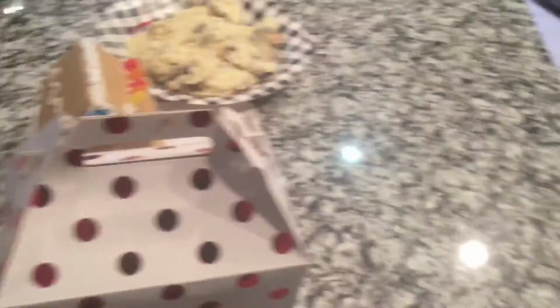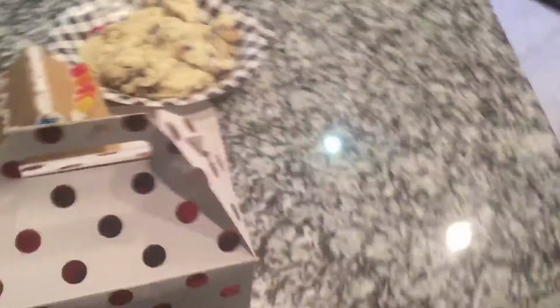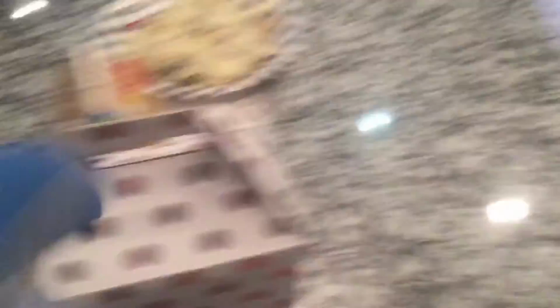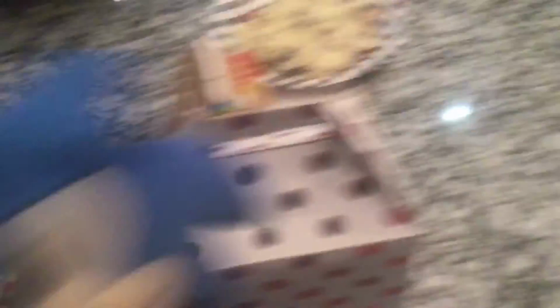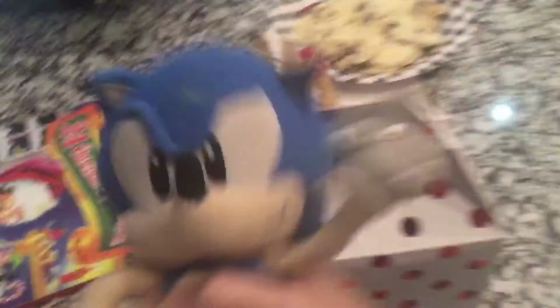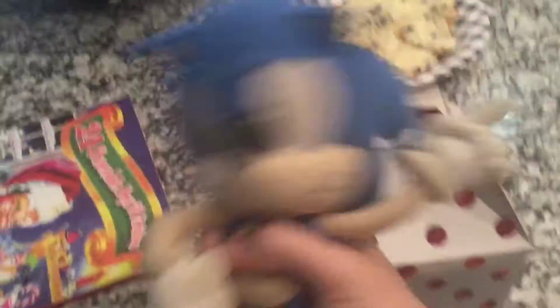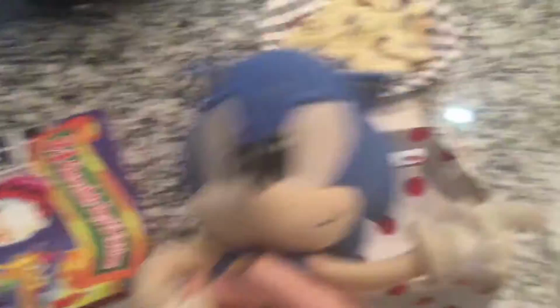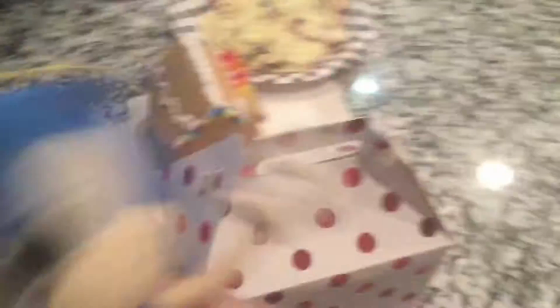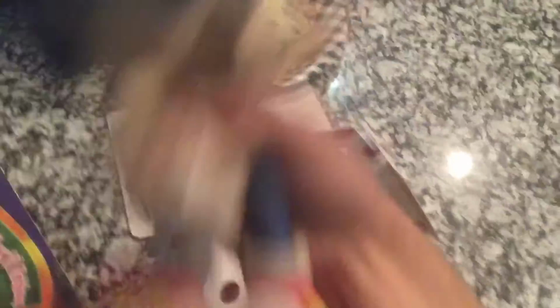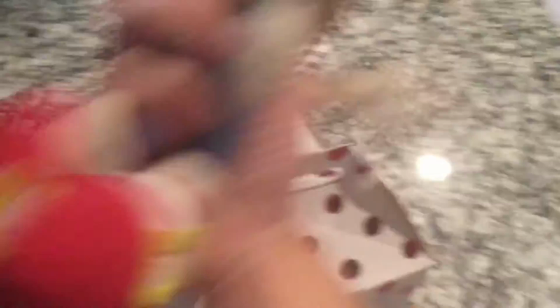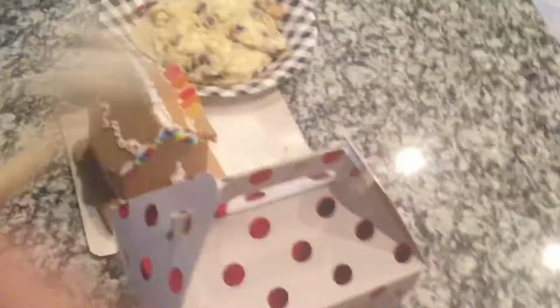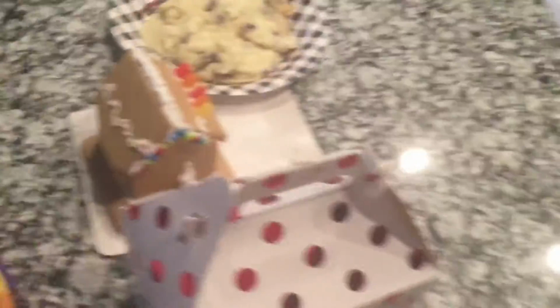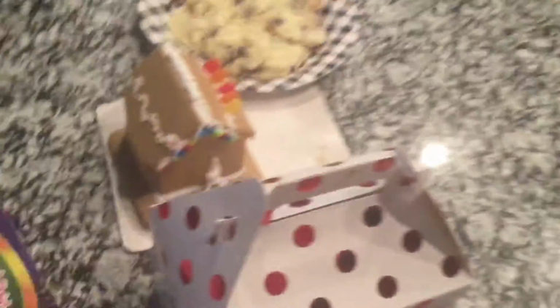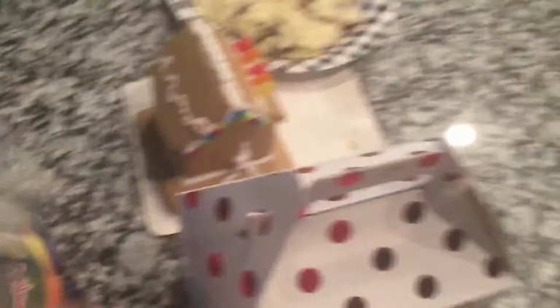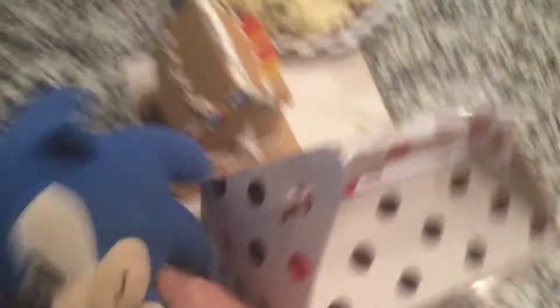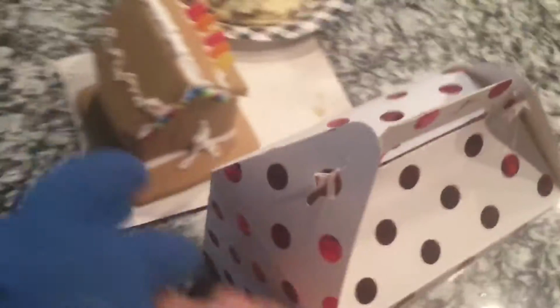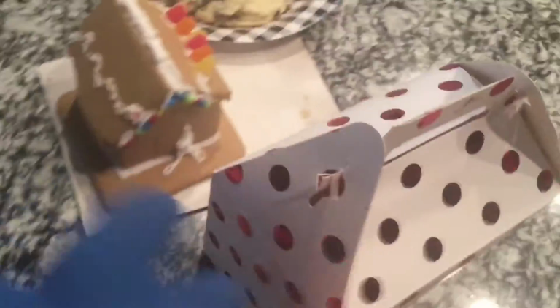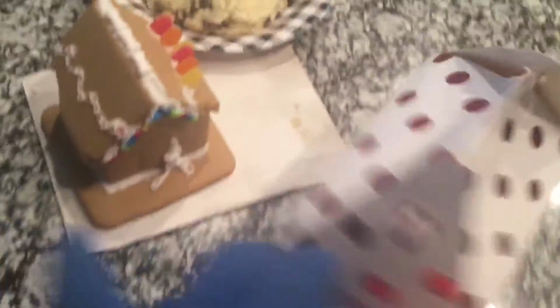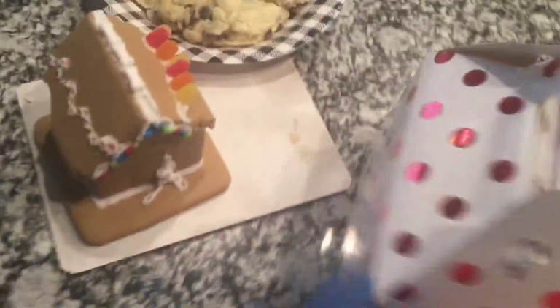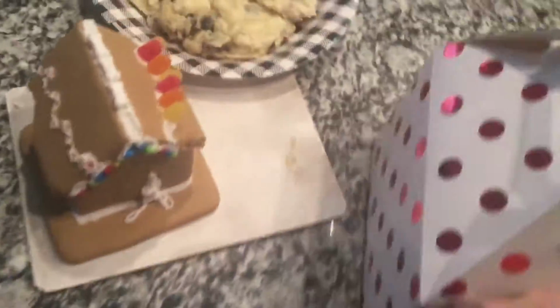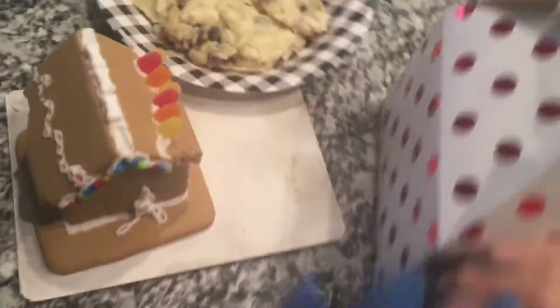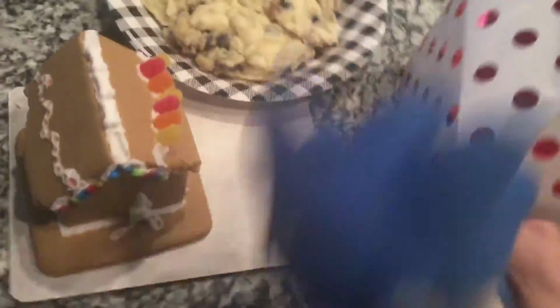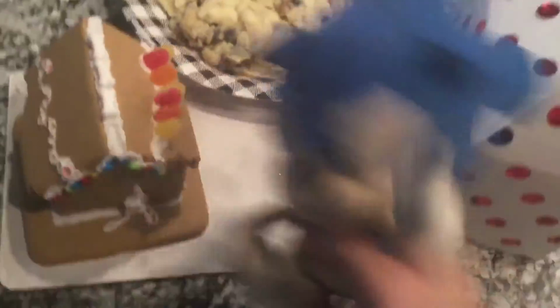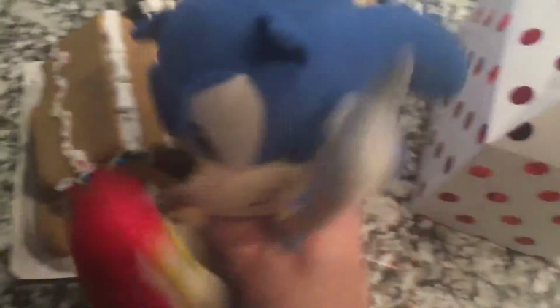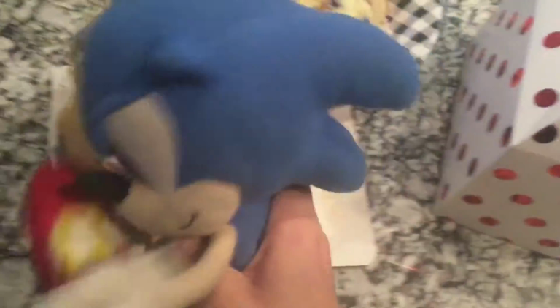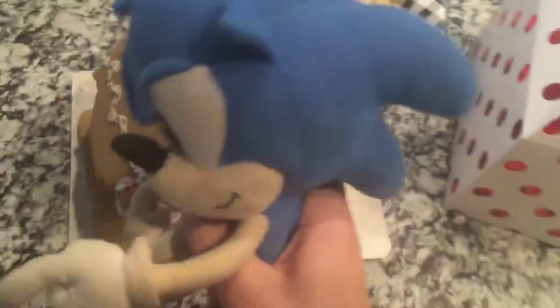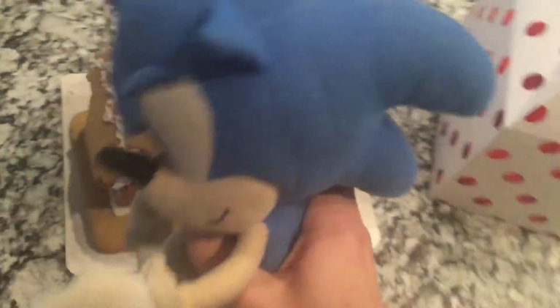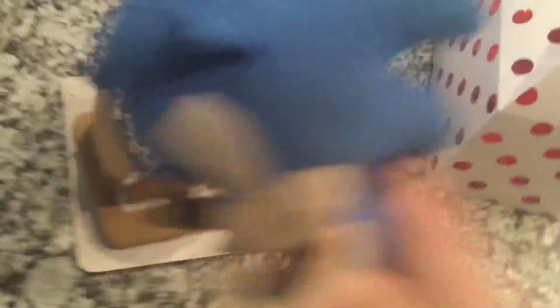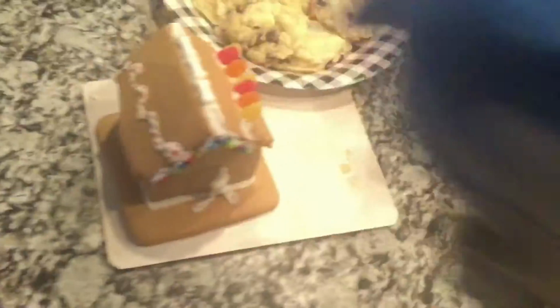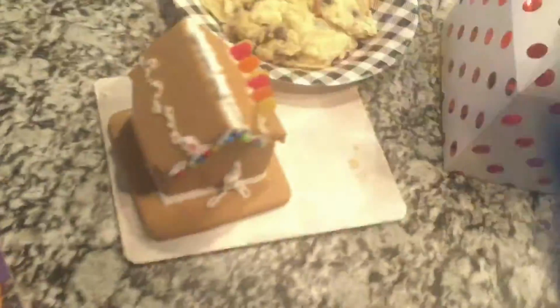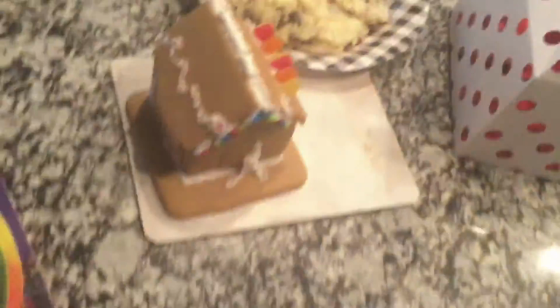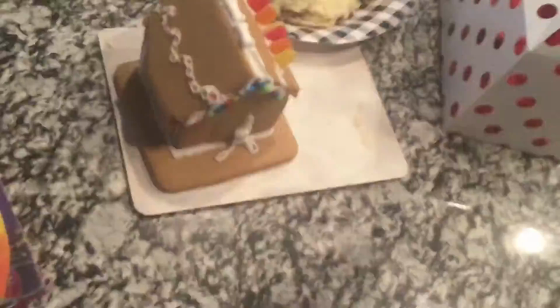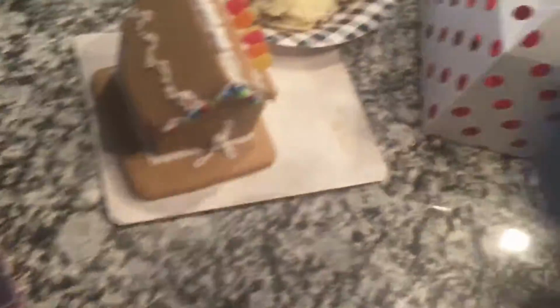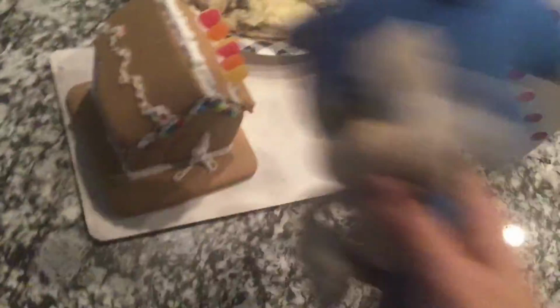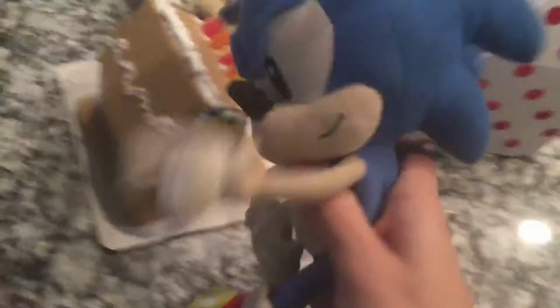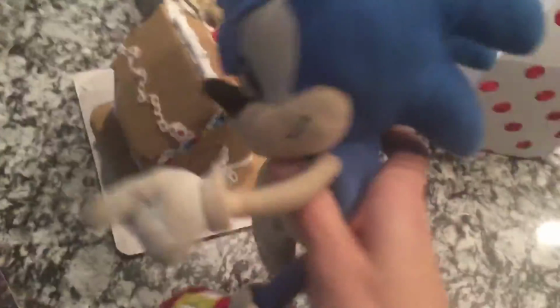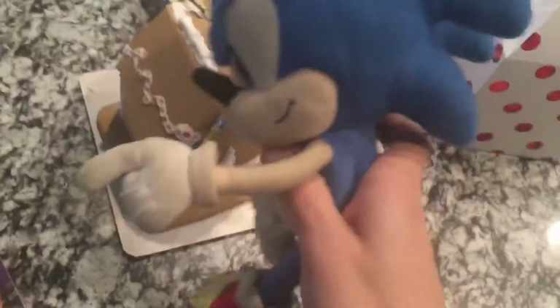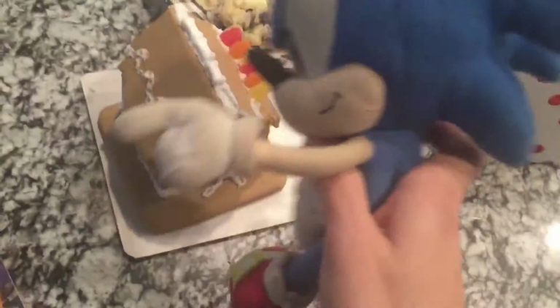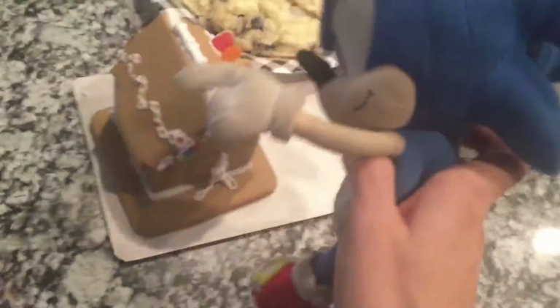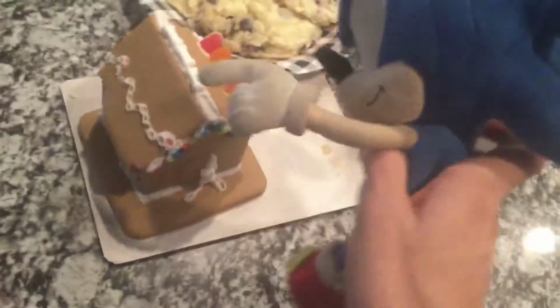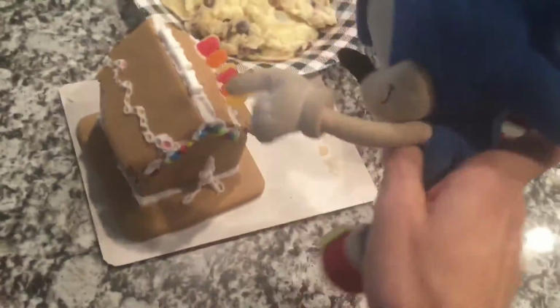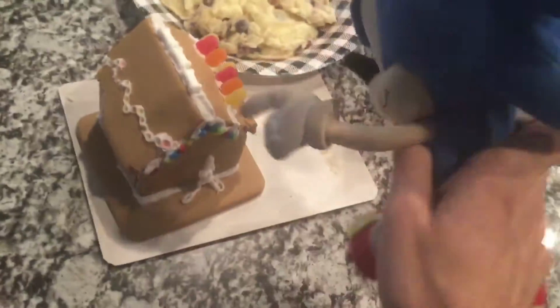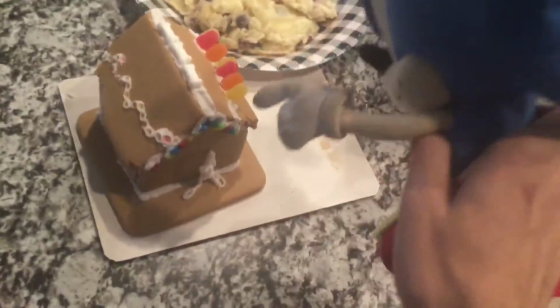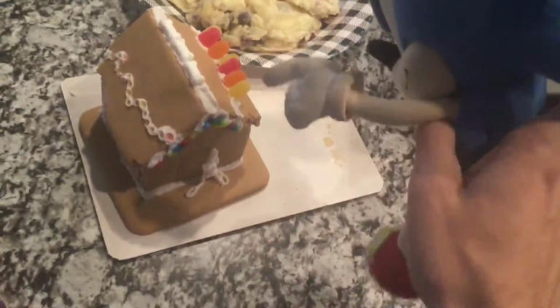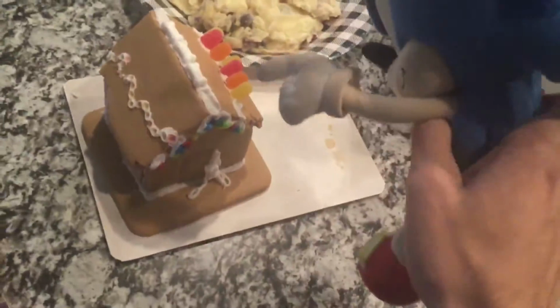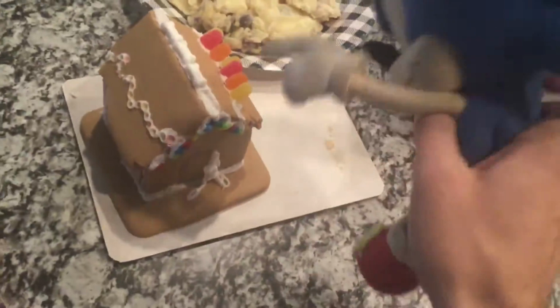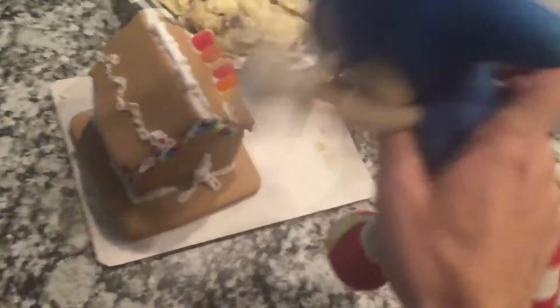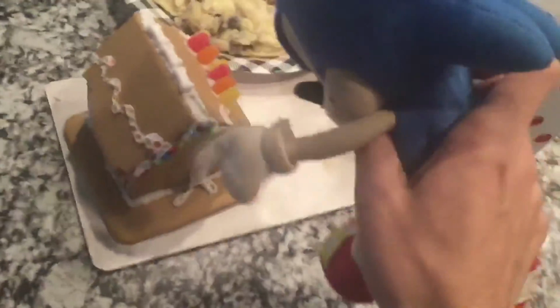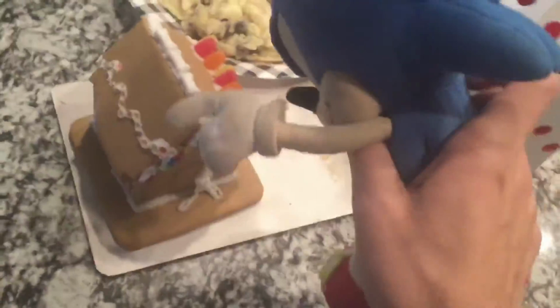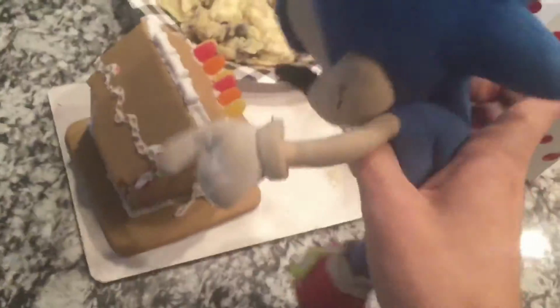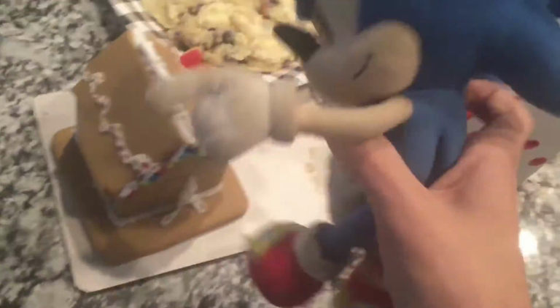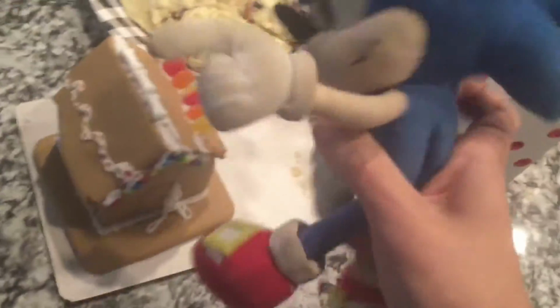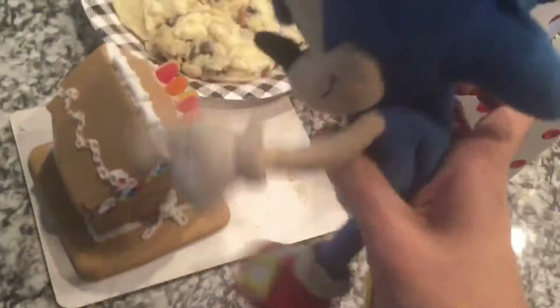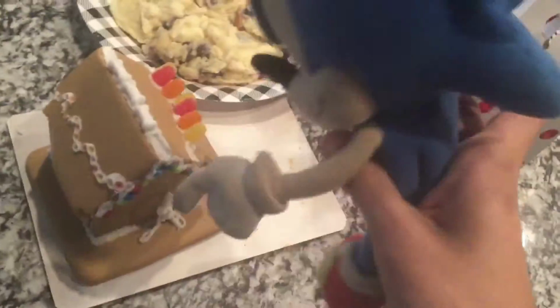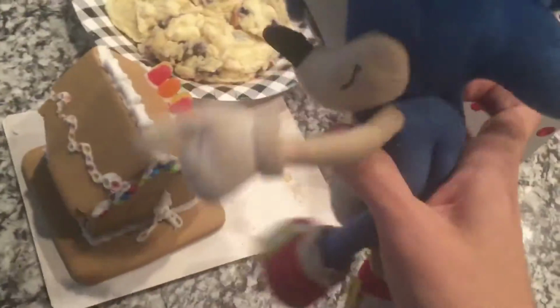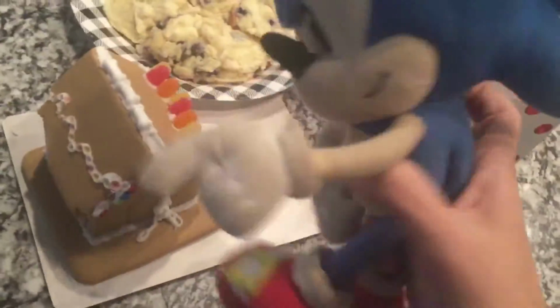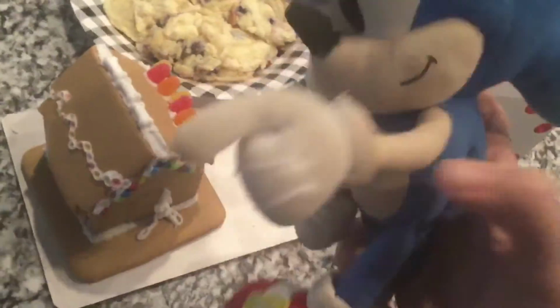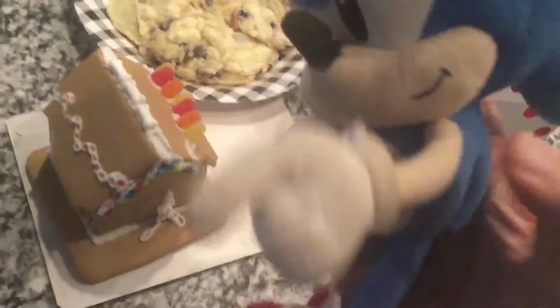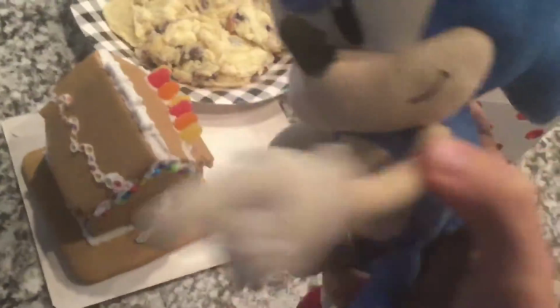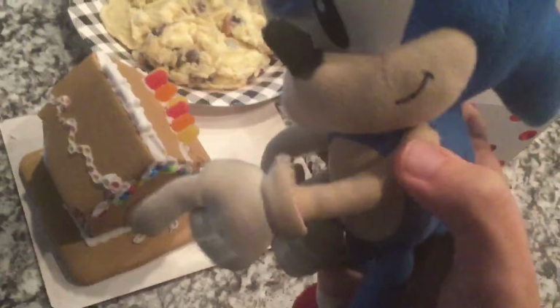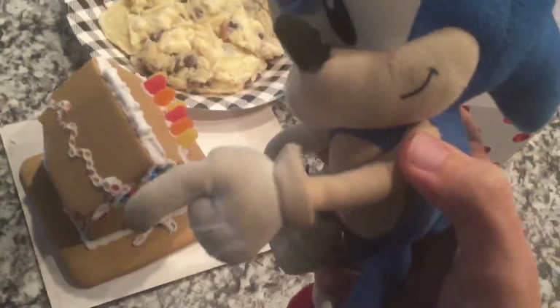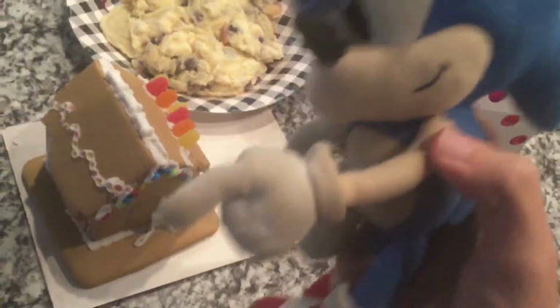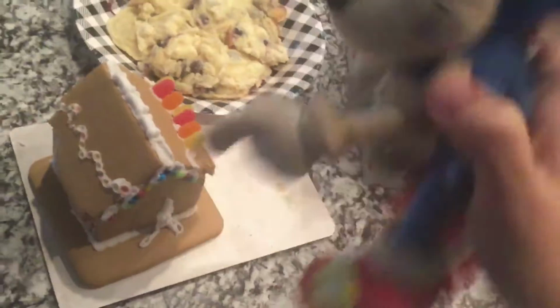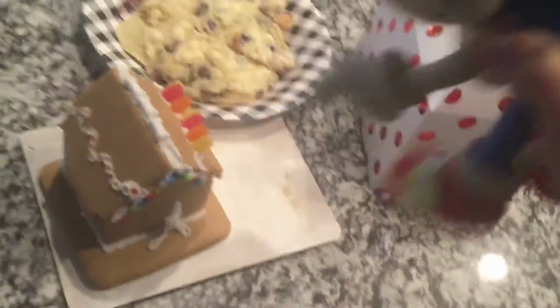Now today, we're going to cook some Christmas cookies. You see that? That is way past cool.